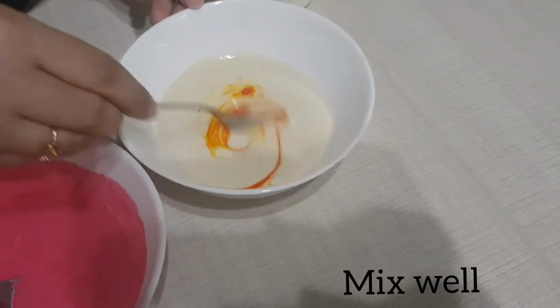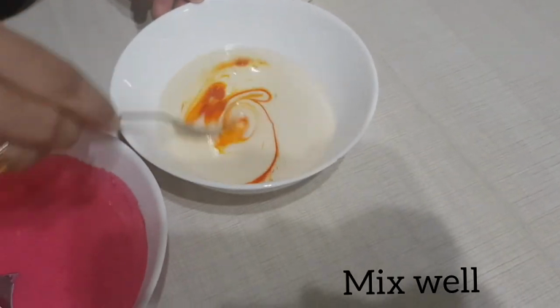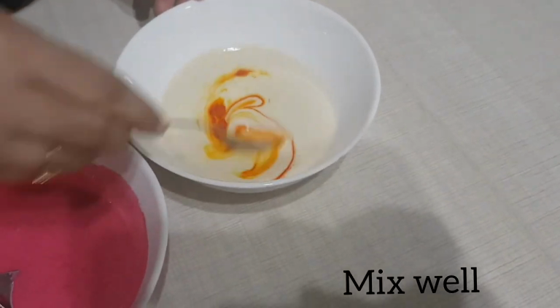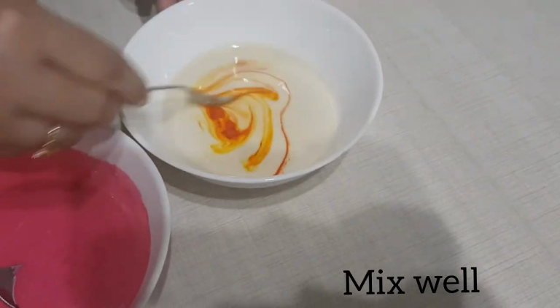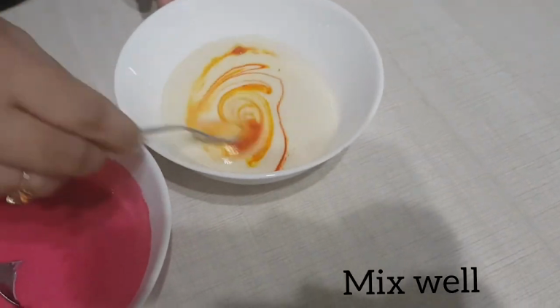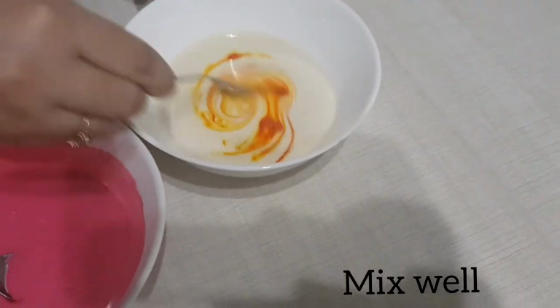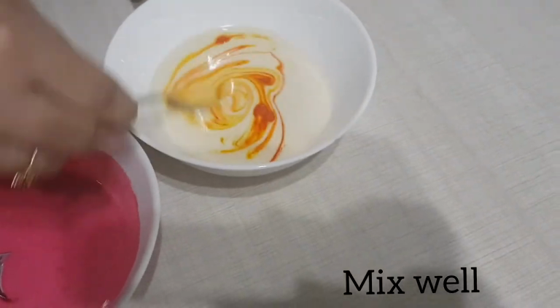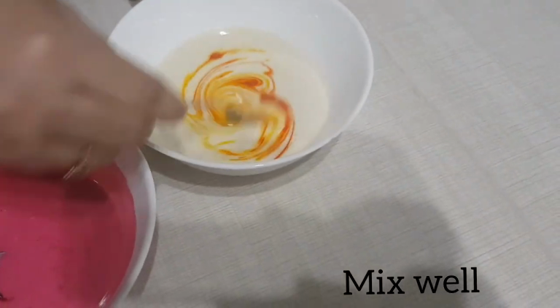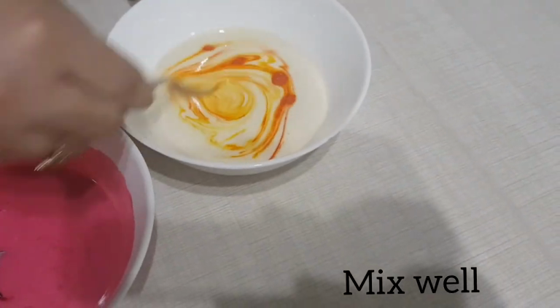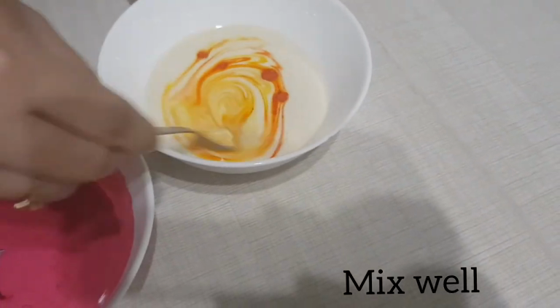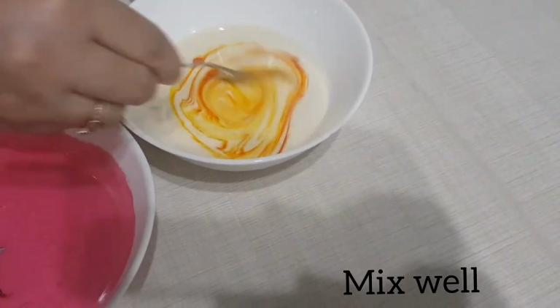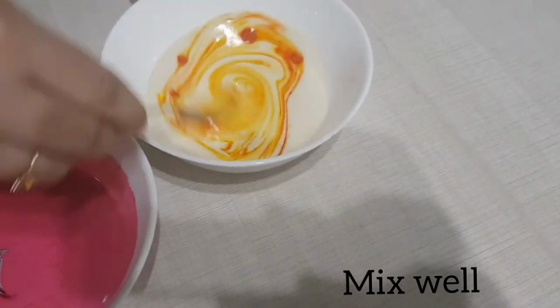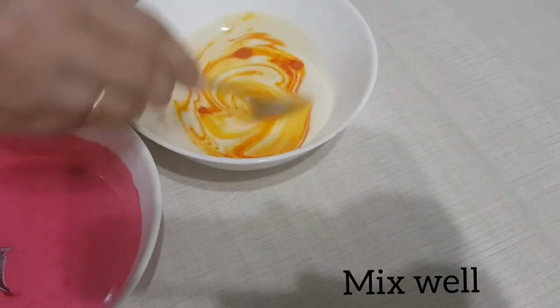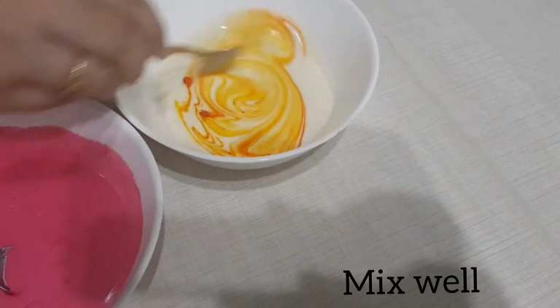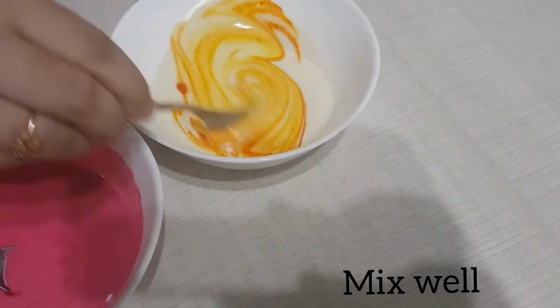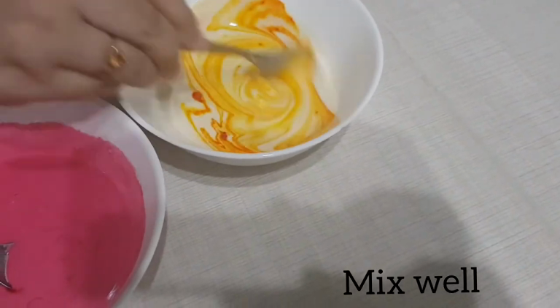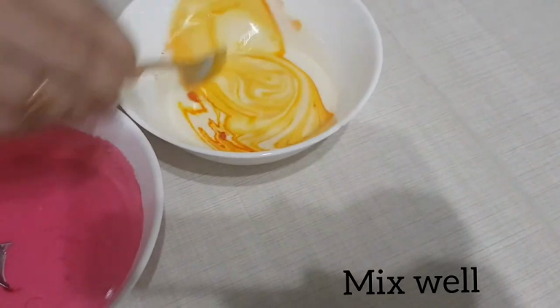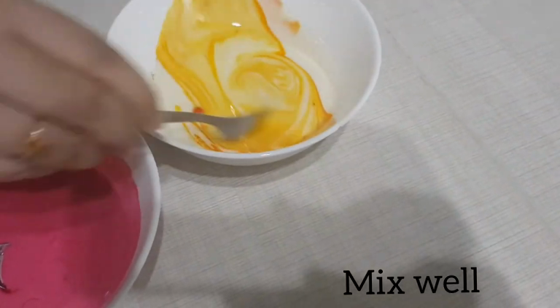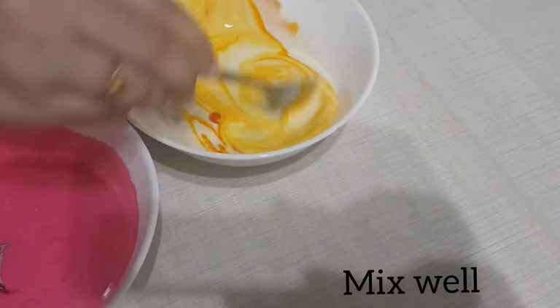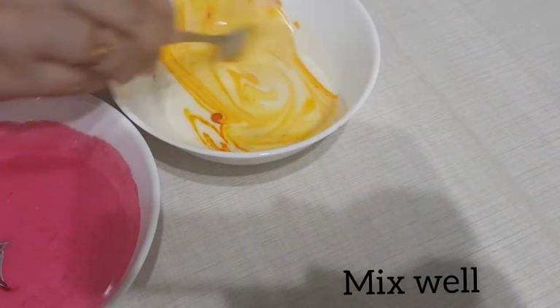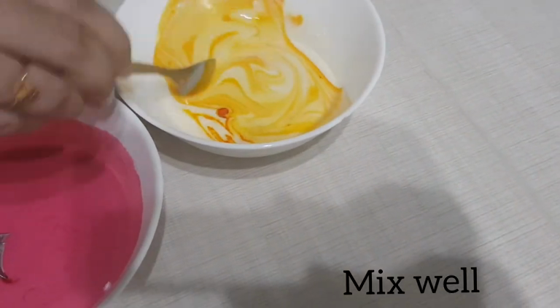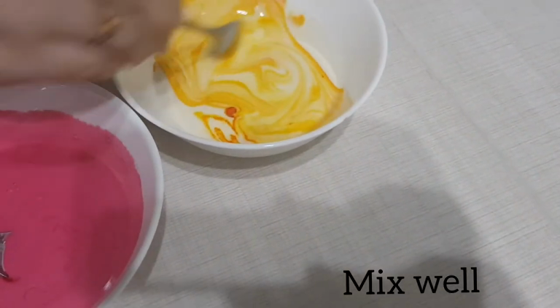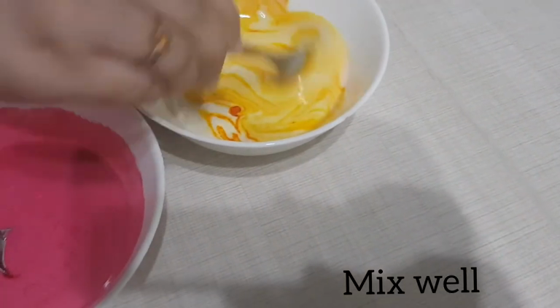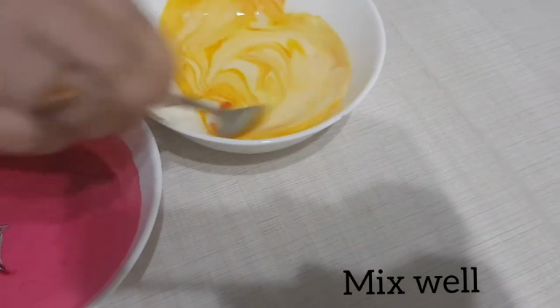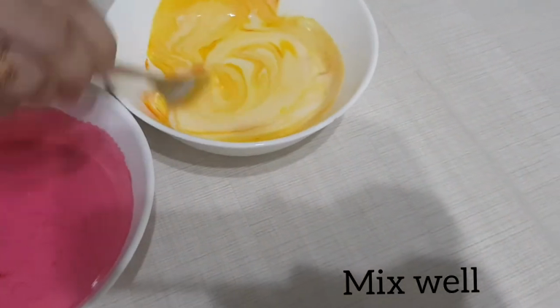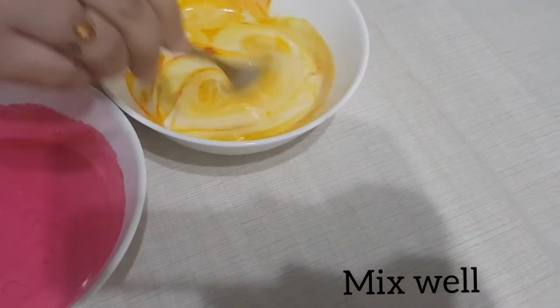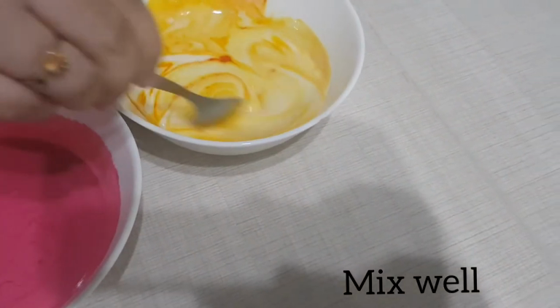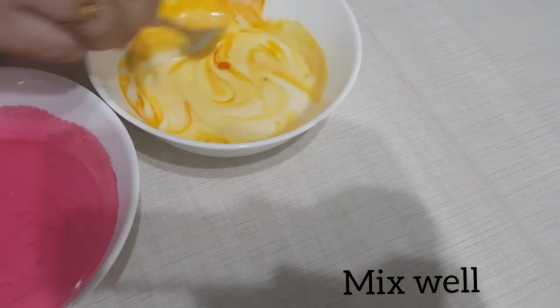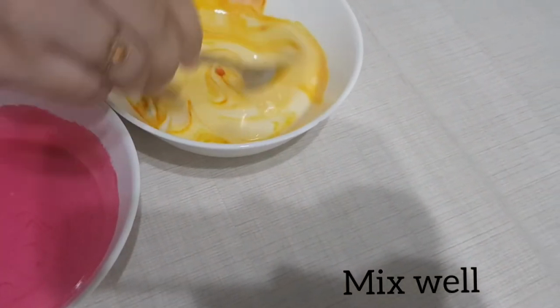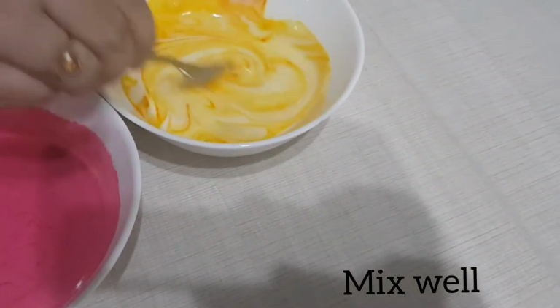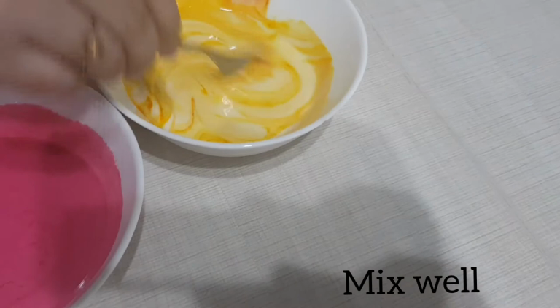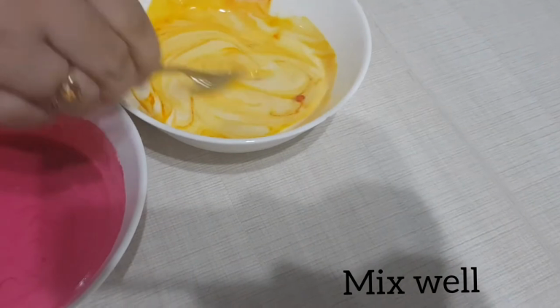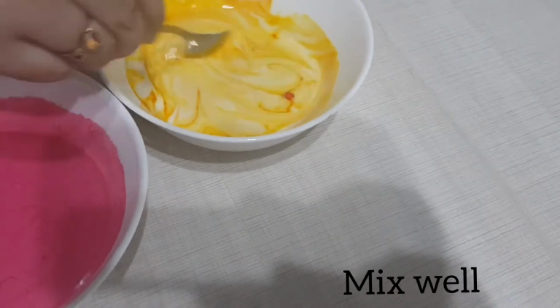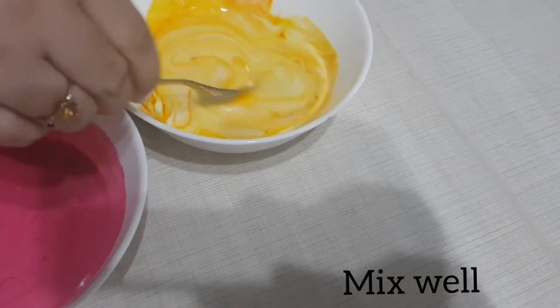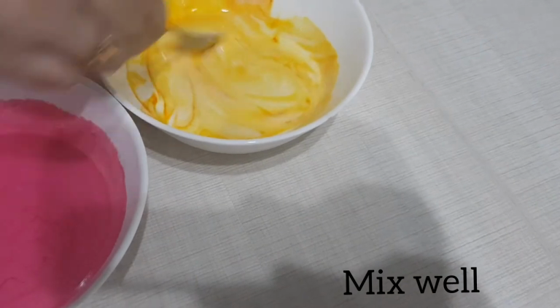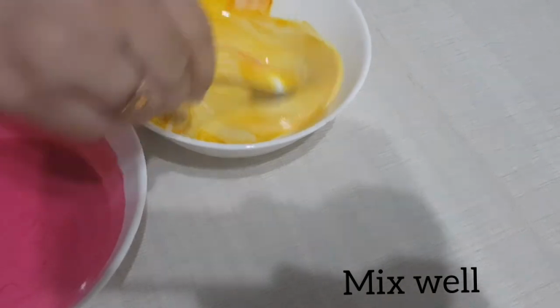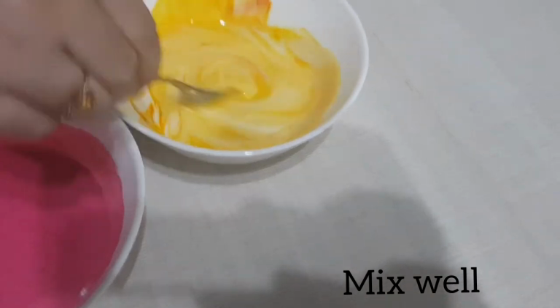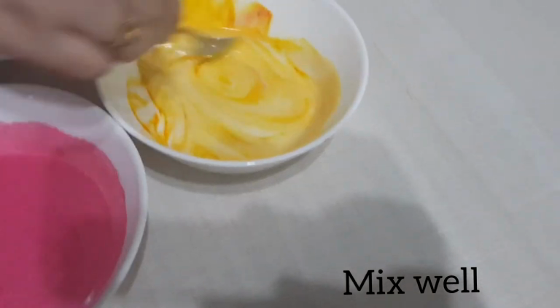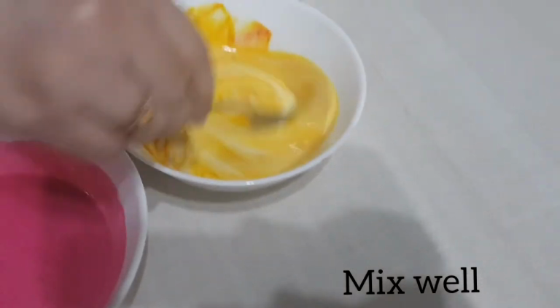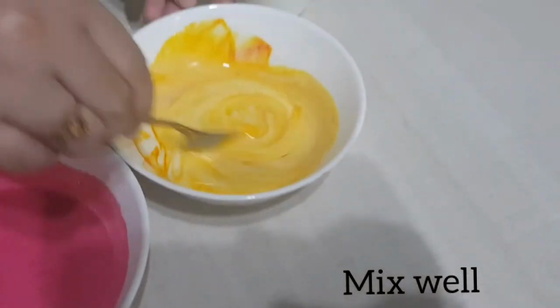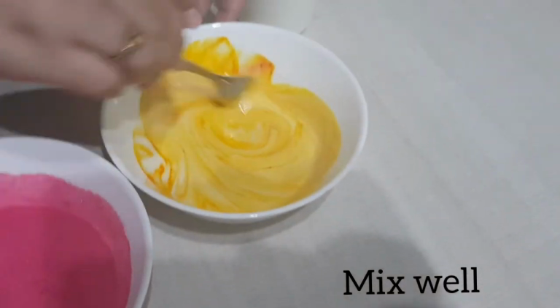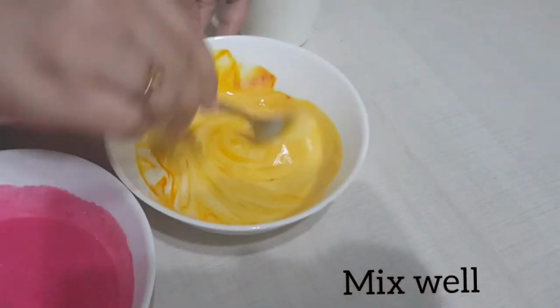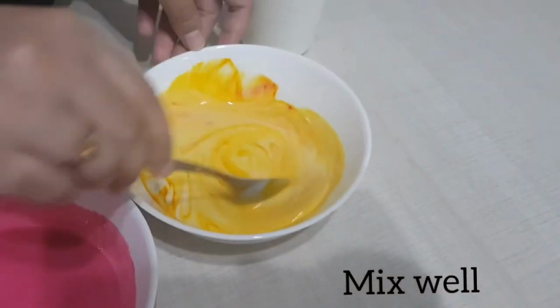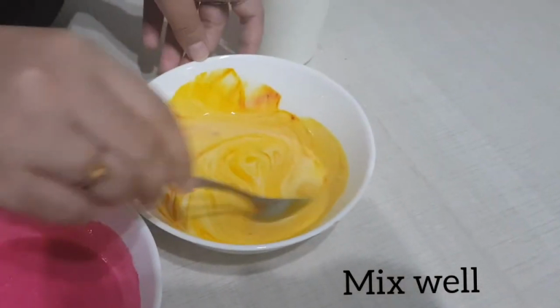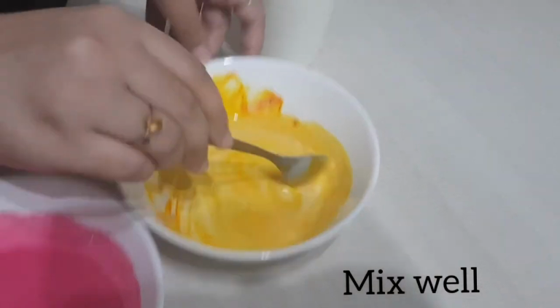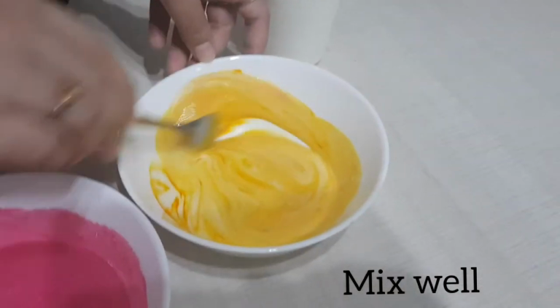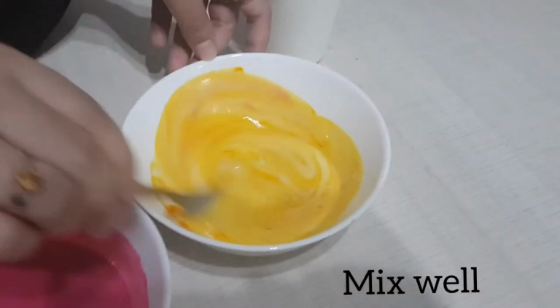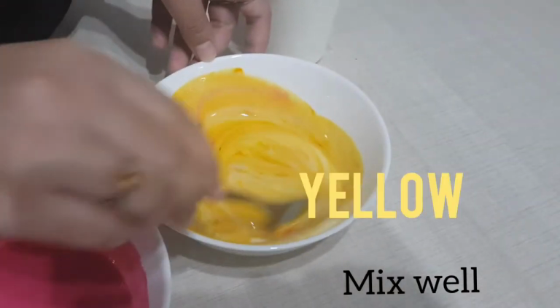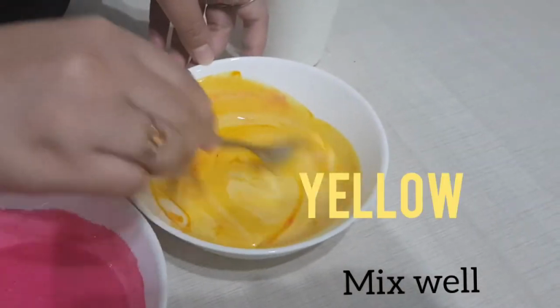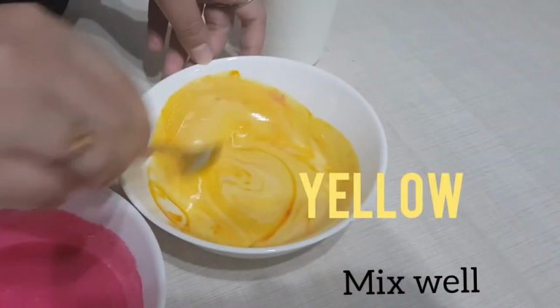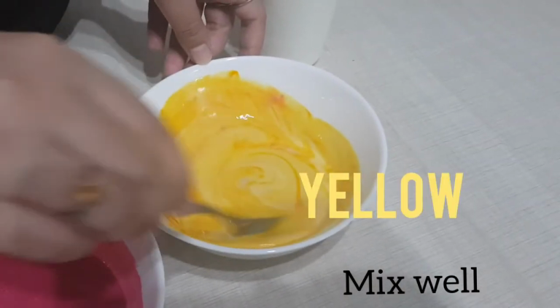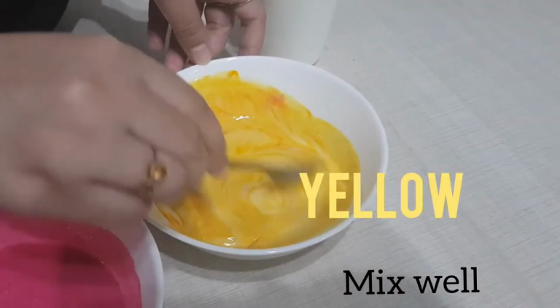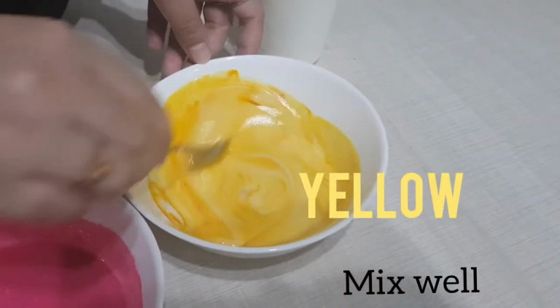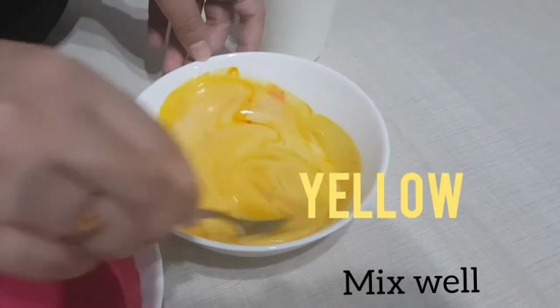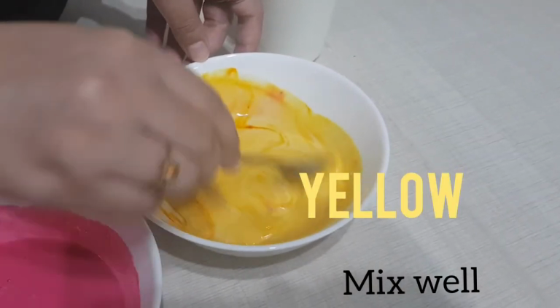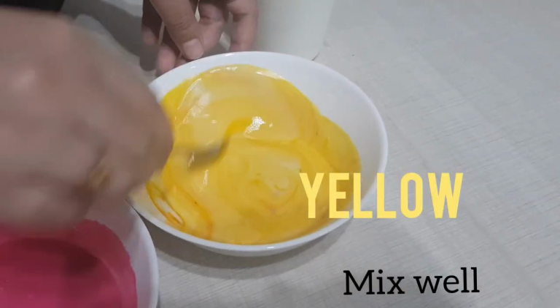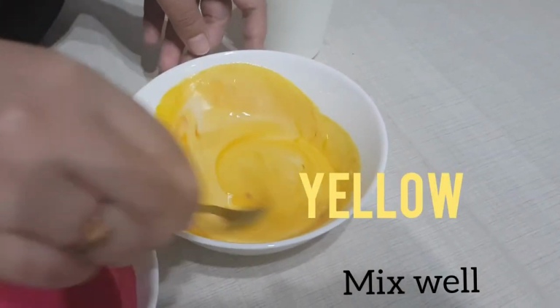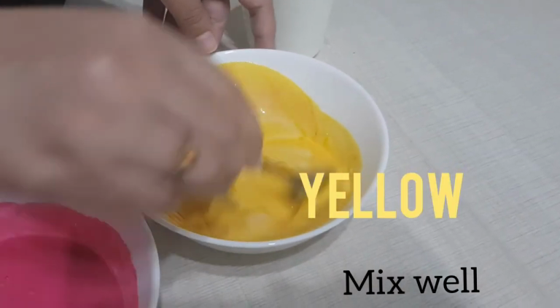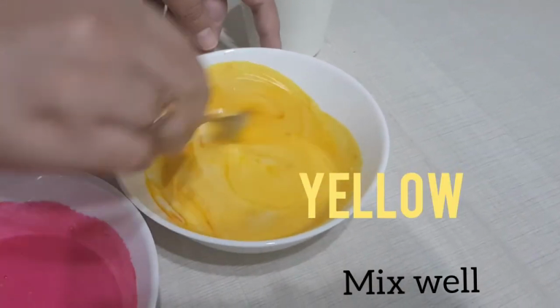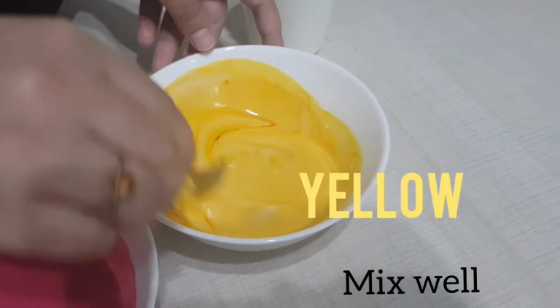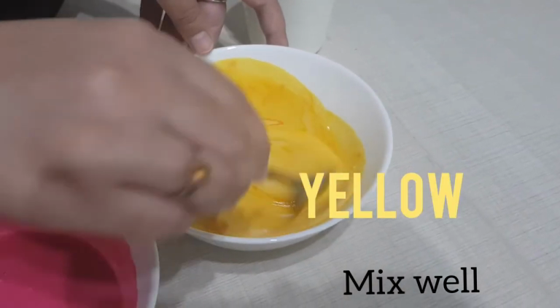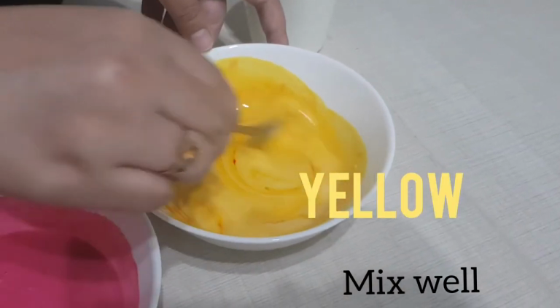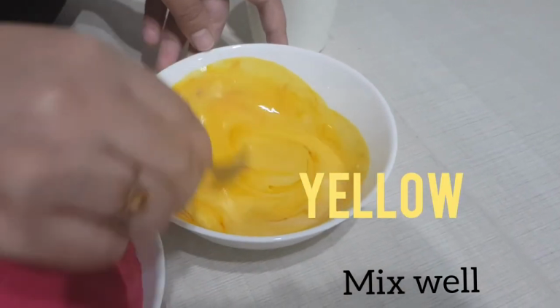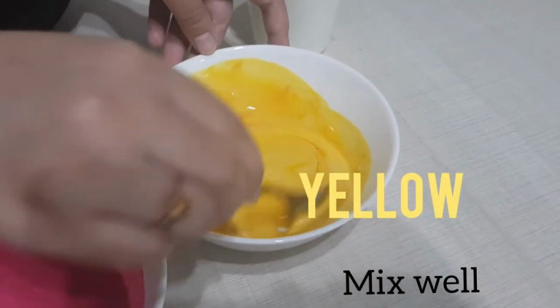And the last colour is as bright as a sunflower. That's right! It's yellow!